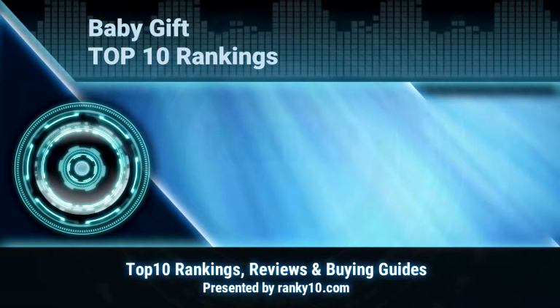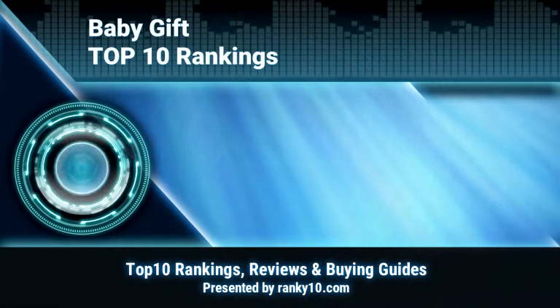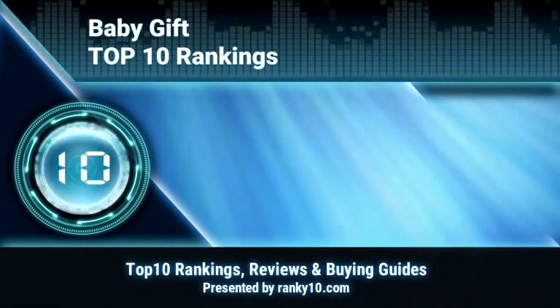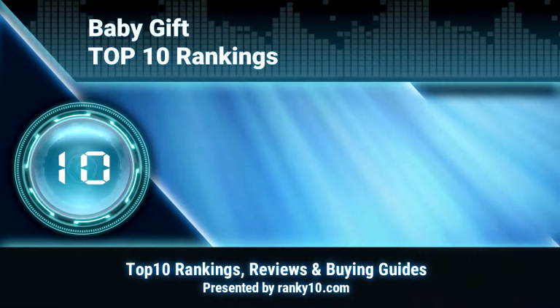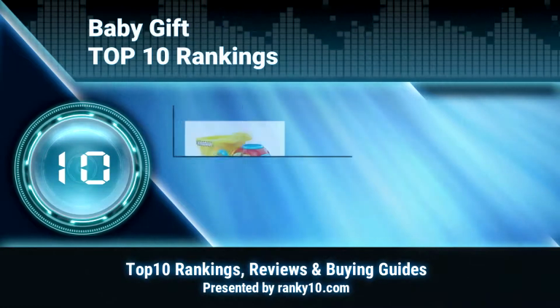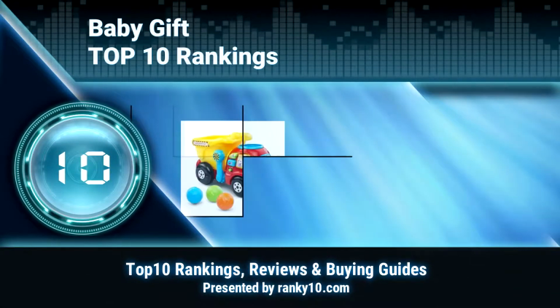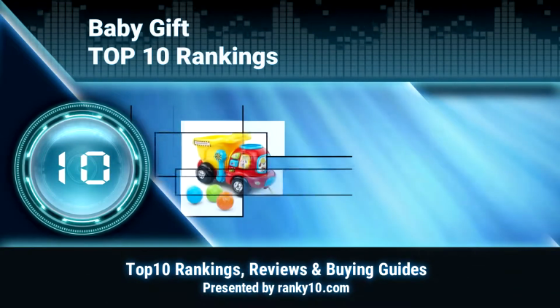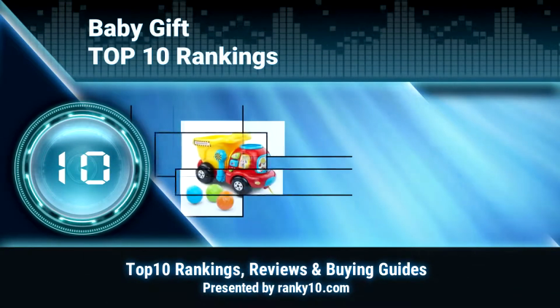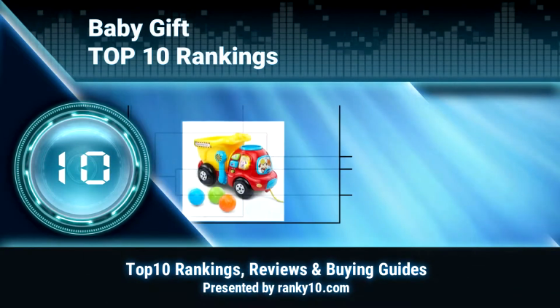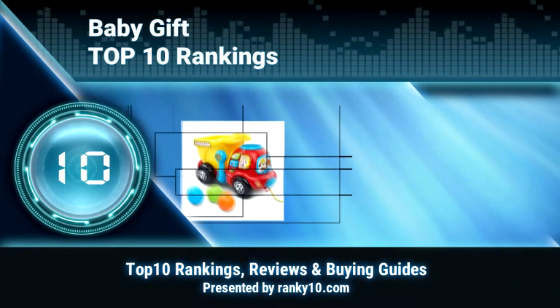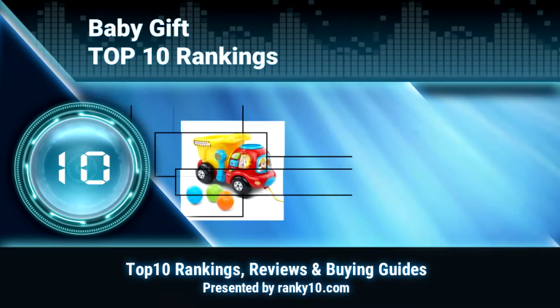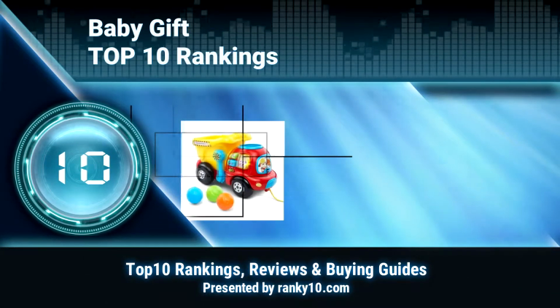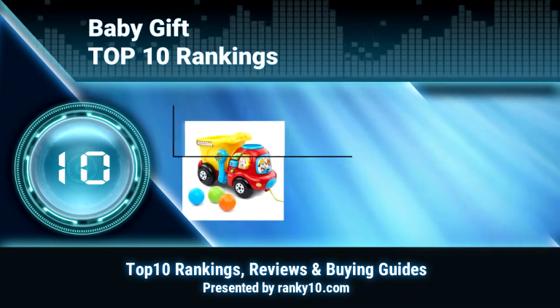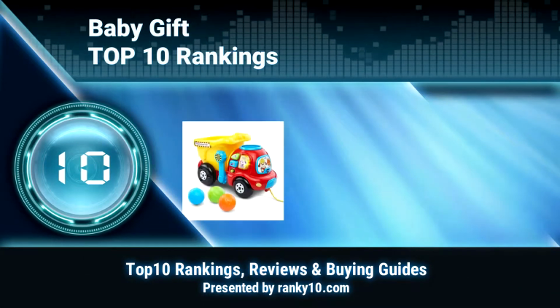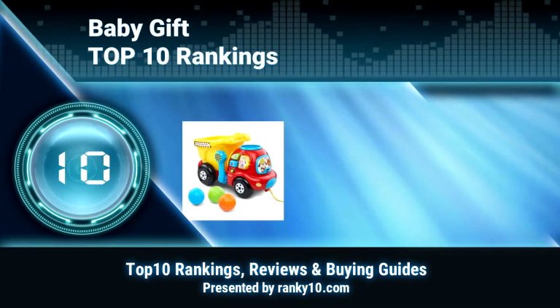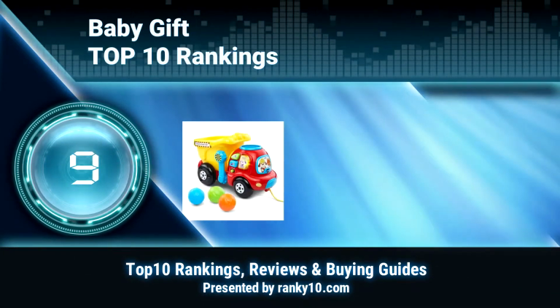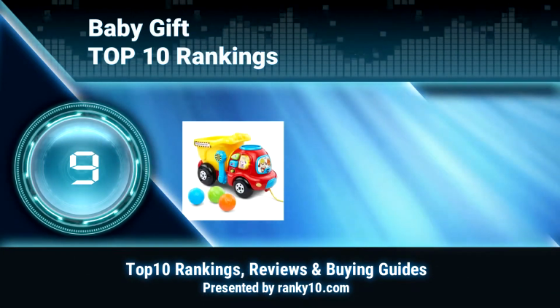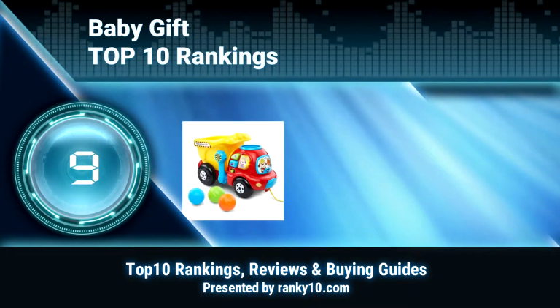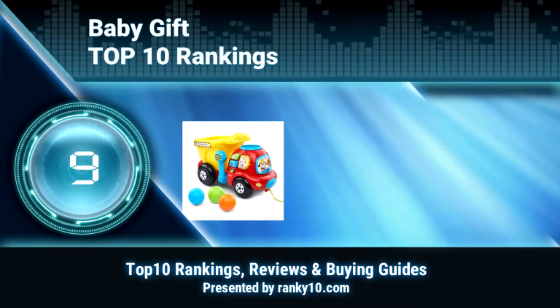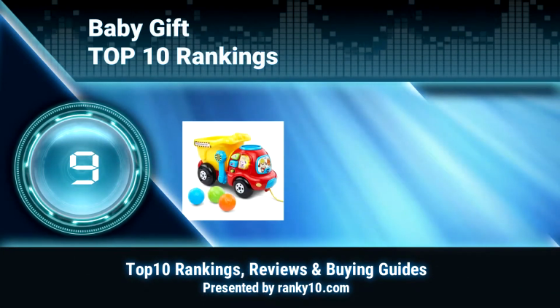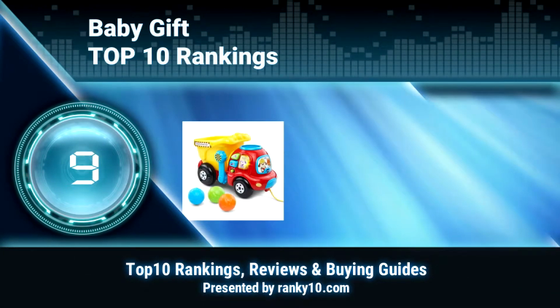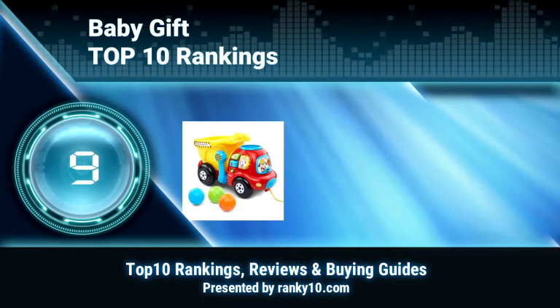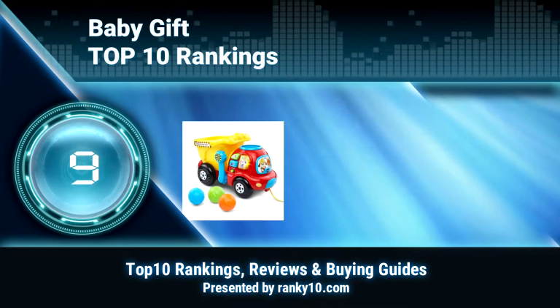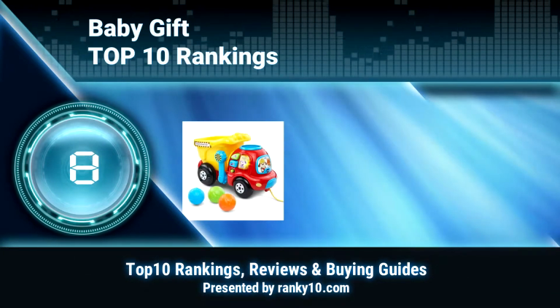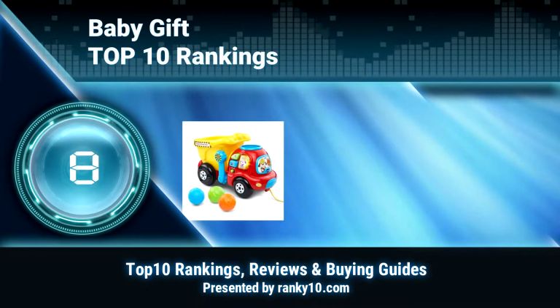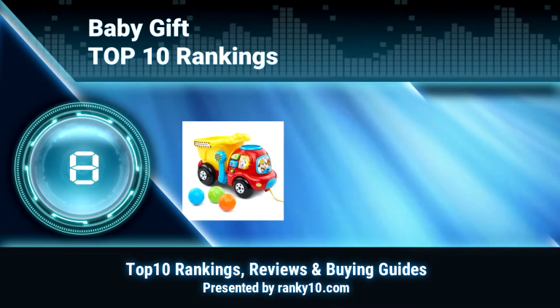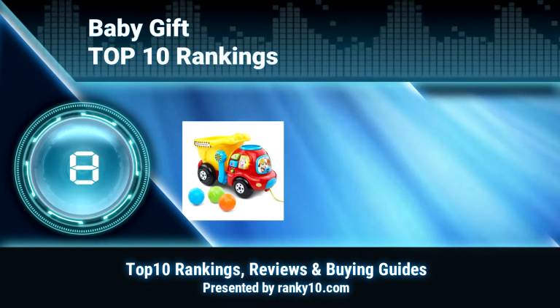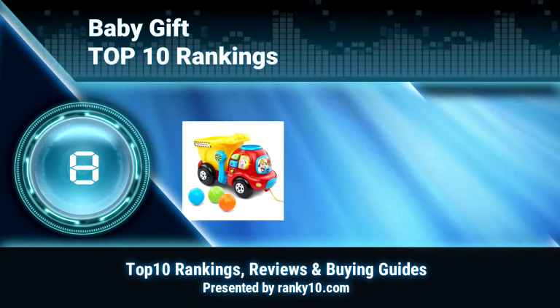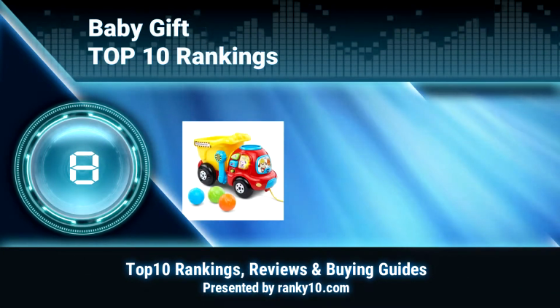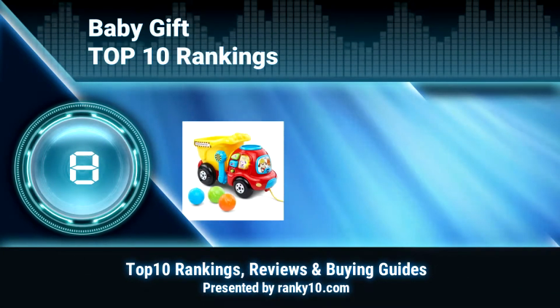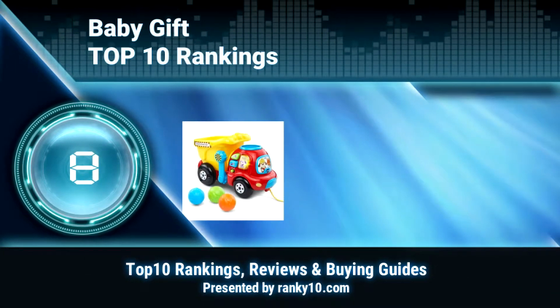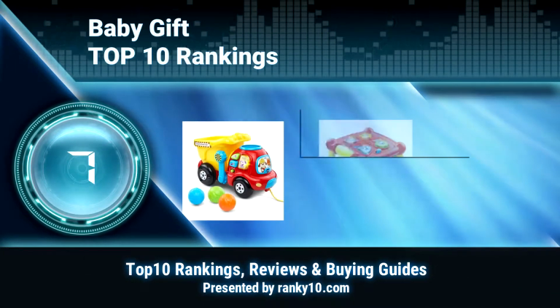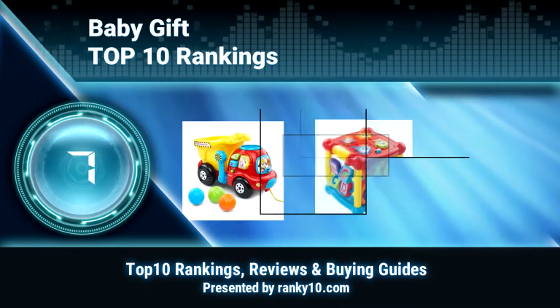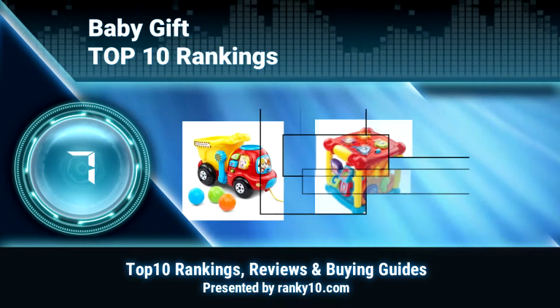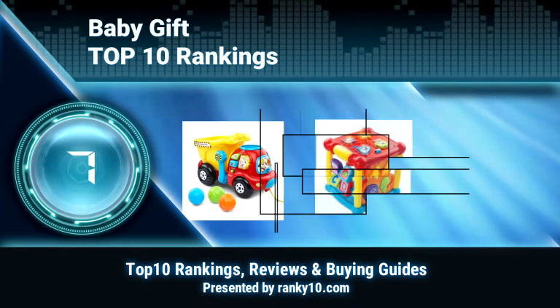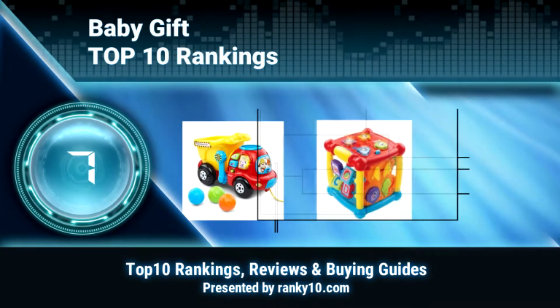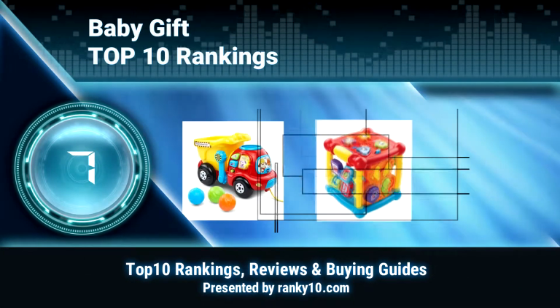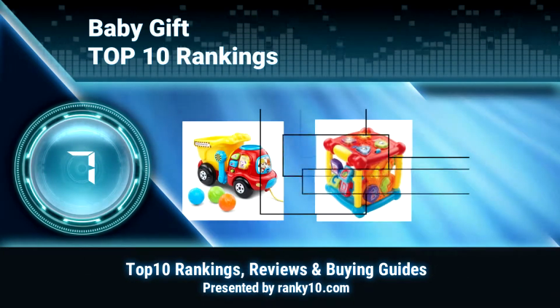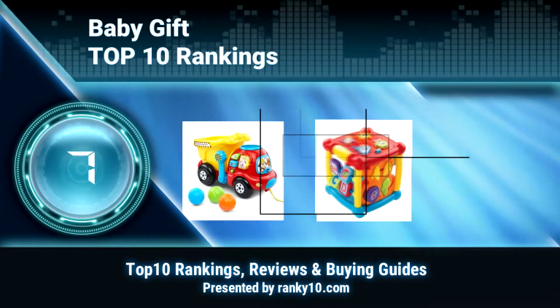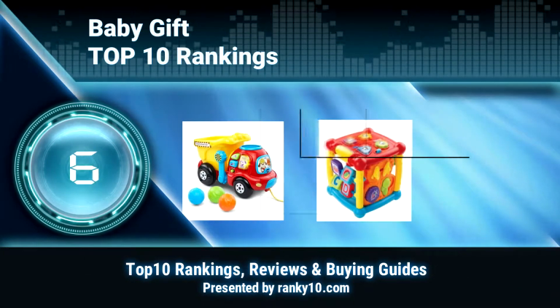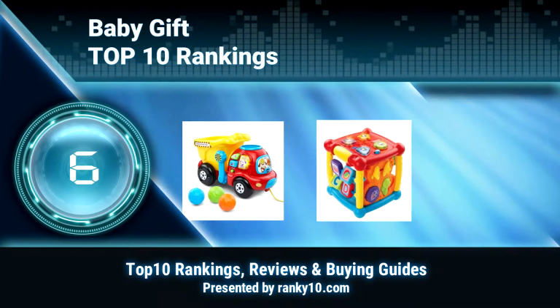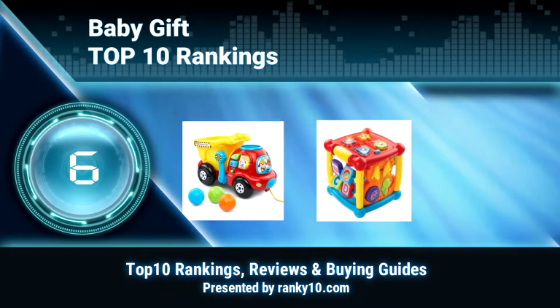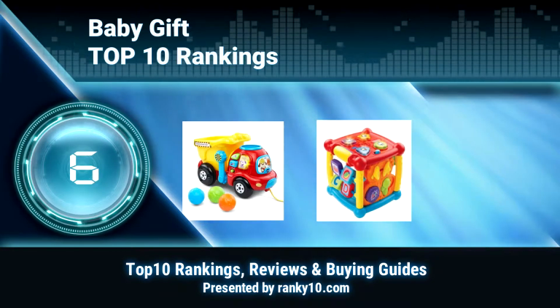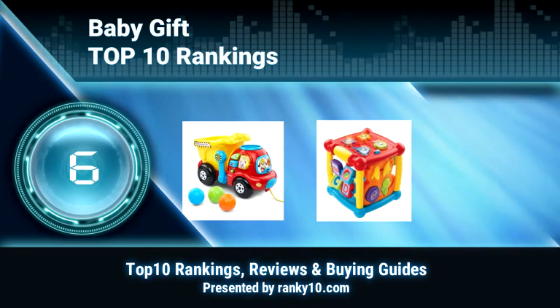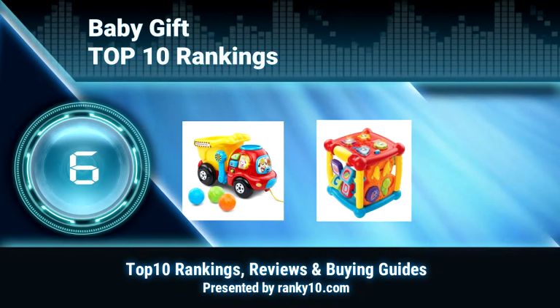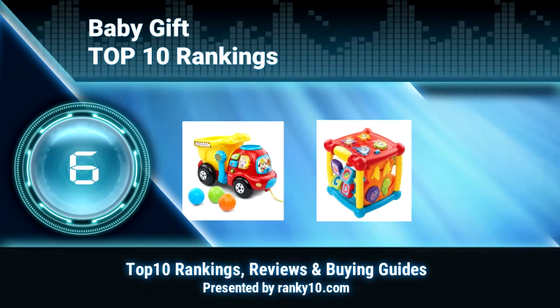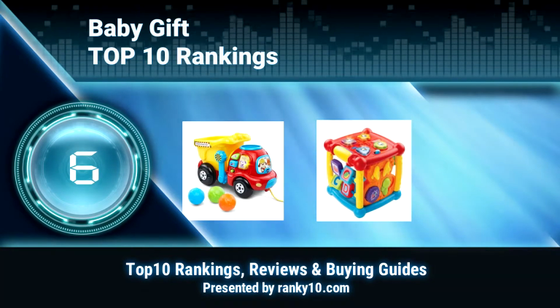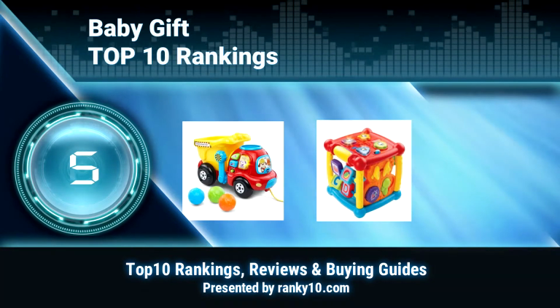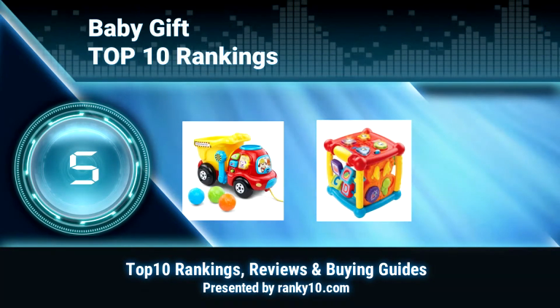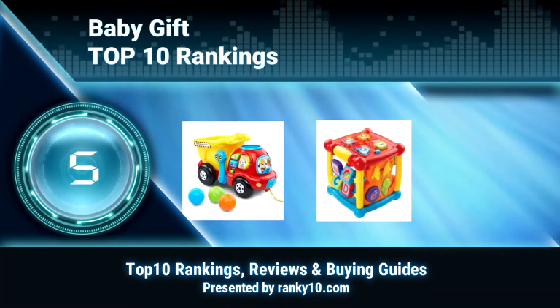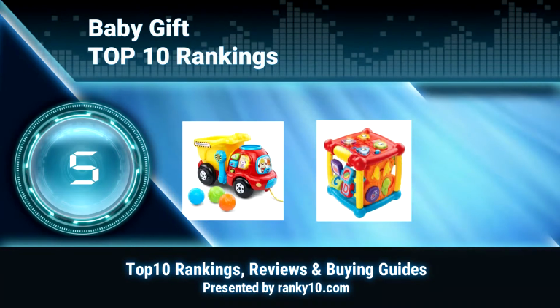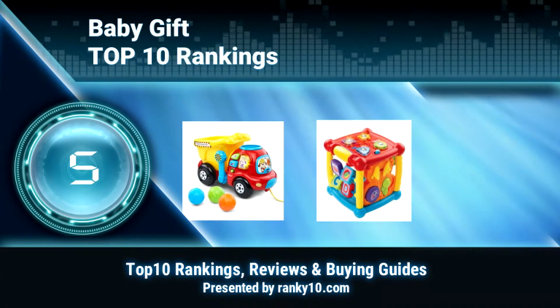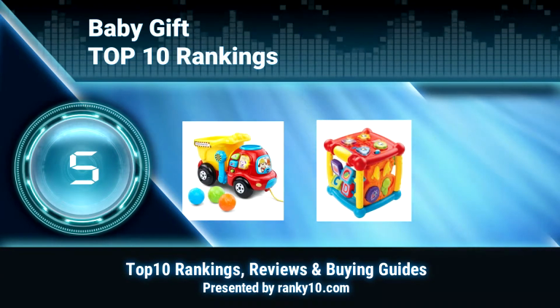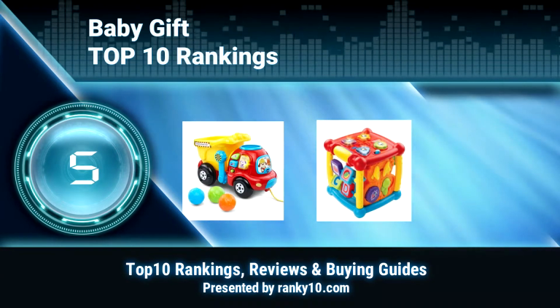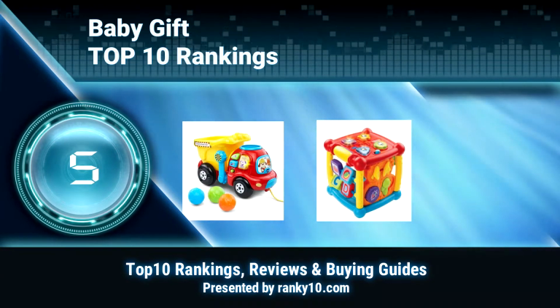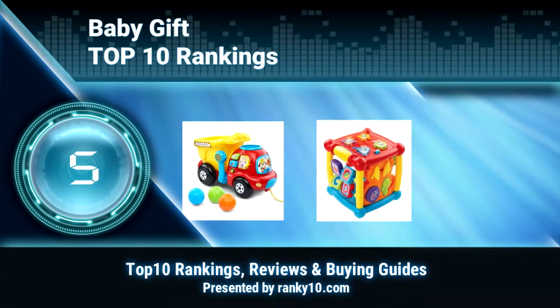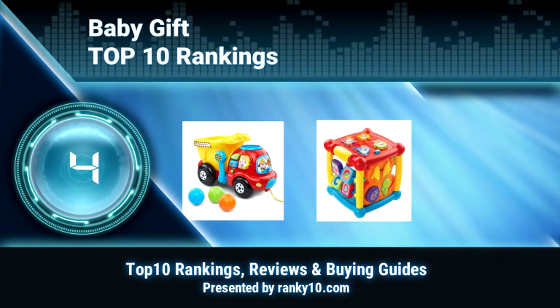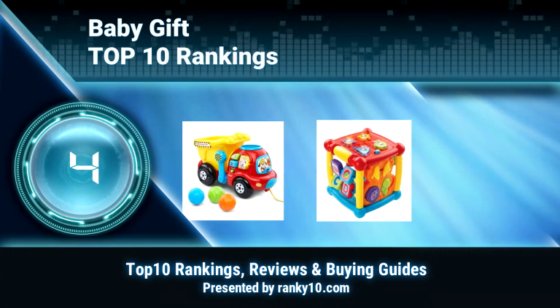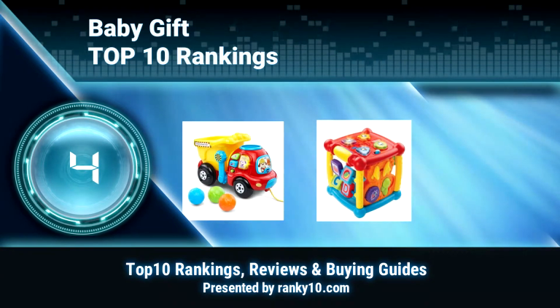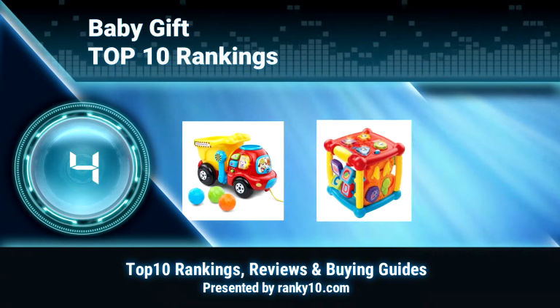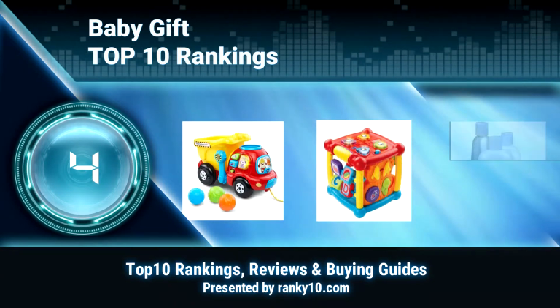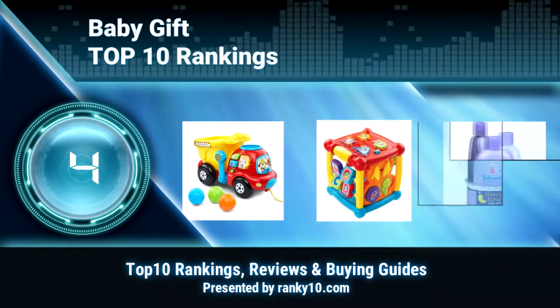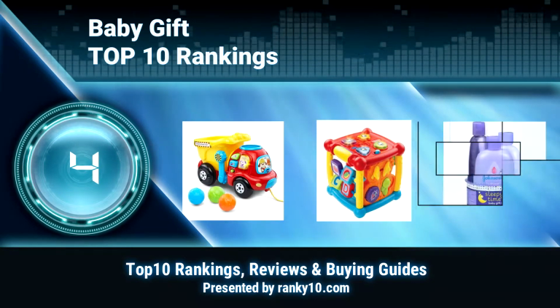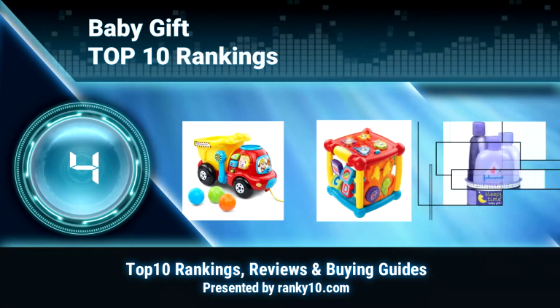Welcome to Ranky 10 Video Rankings. We announce the Top 10 Rankings of Baby Gifts. Let's get started.